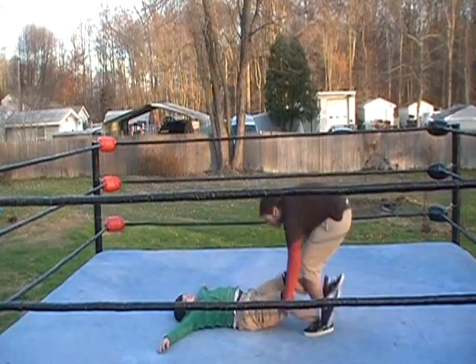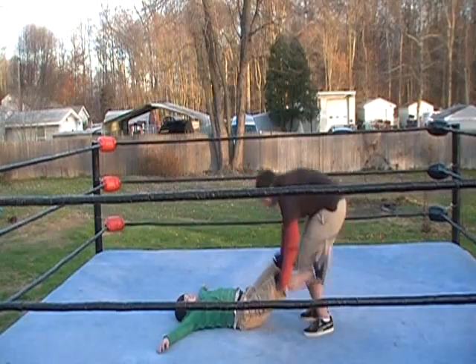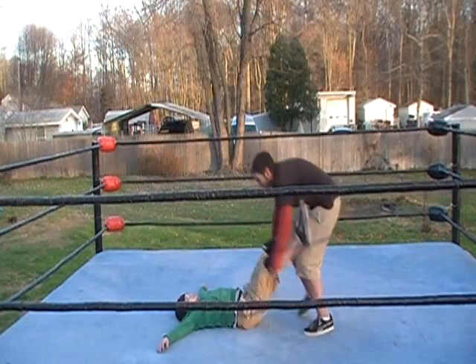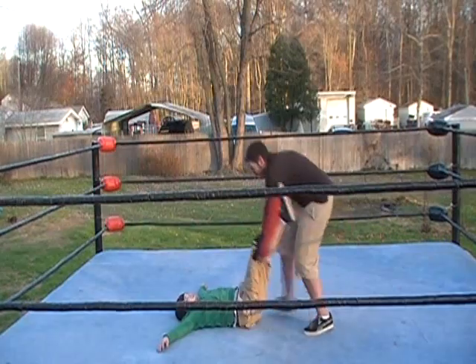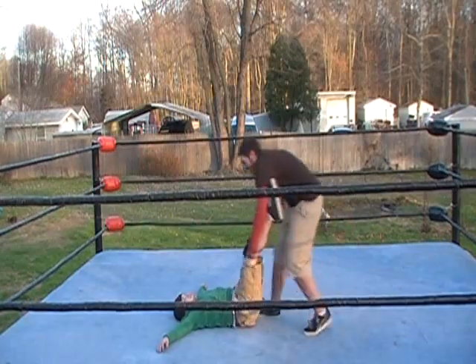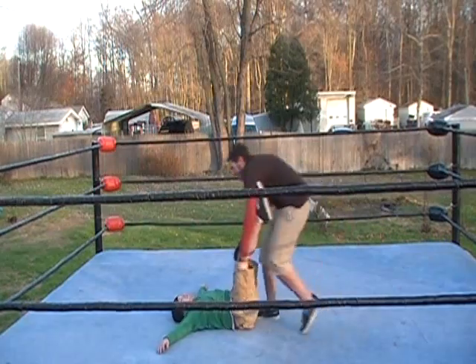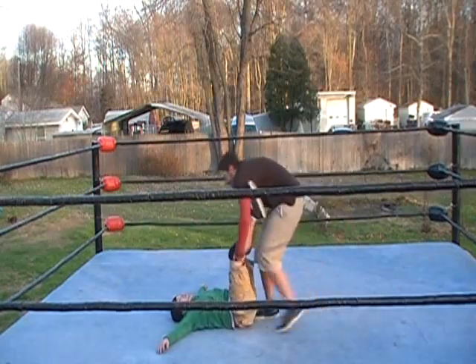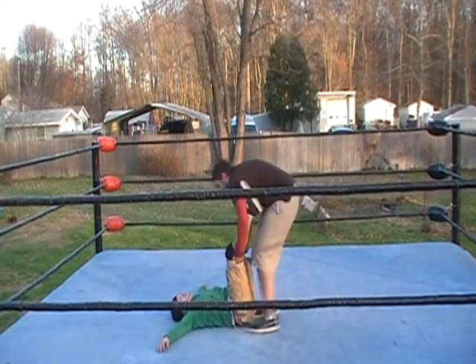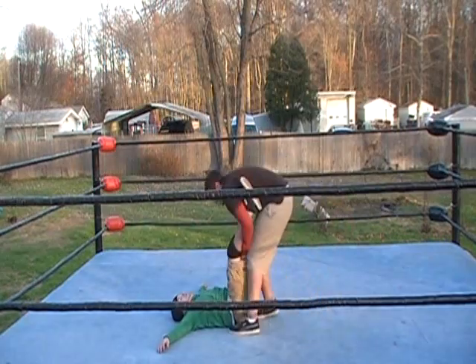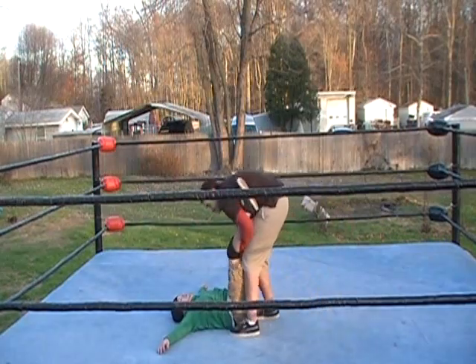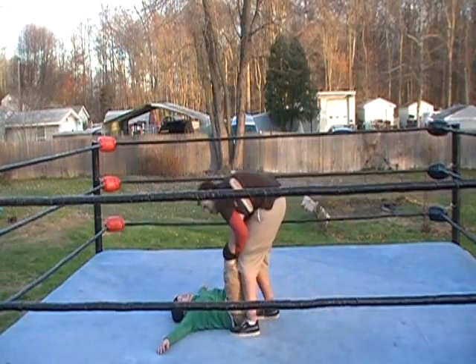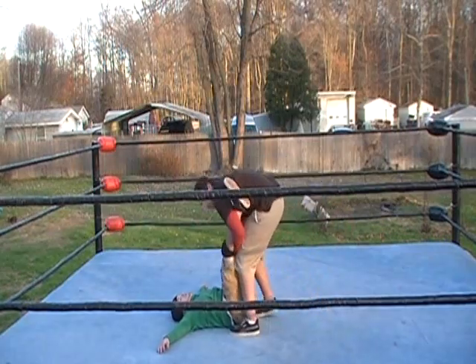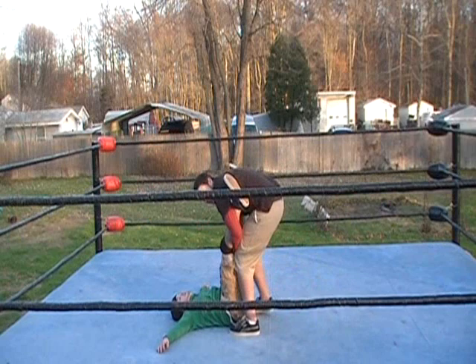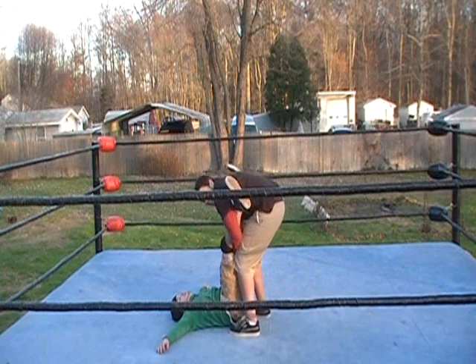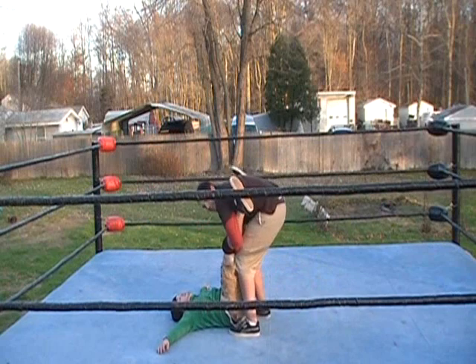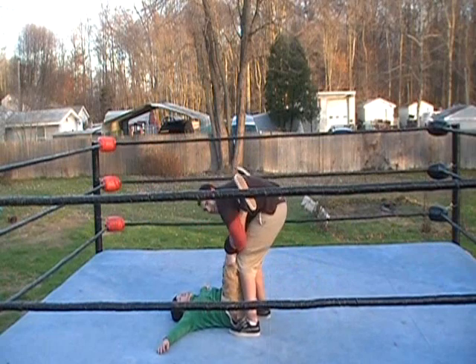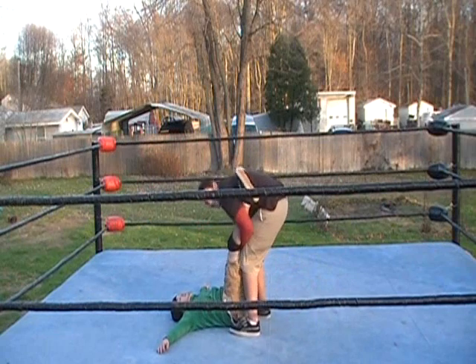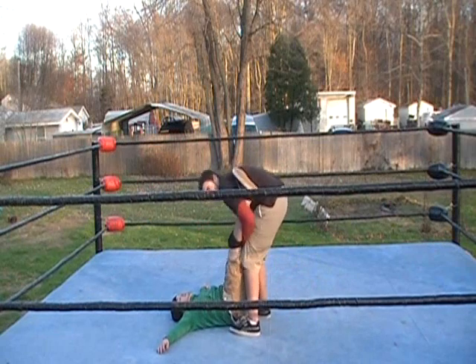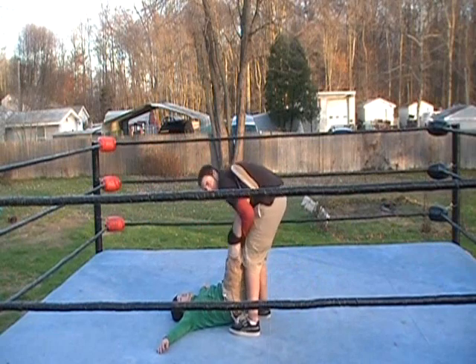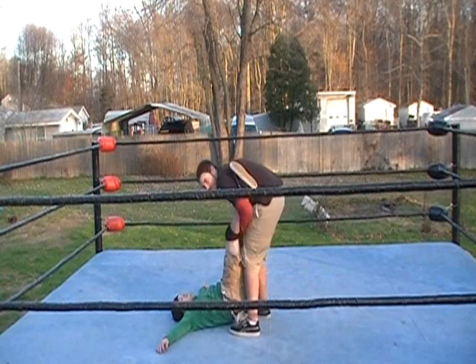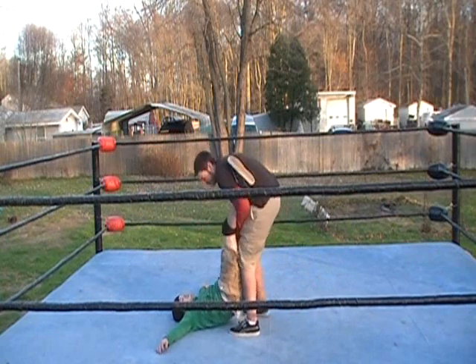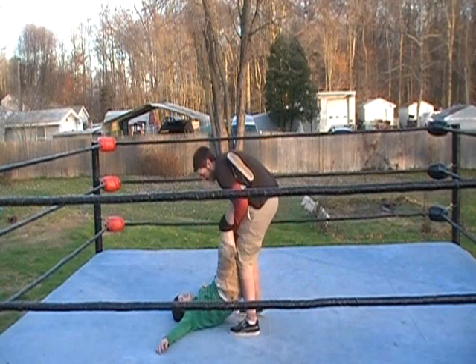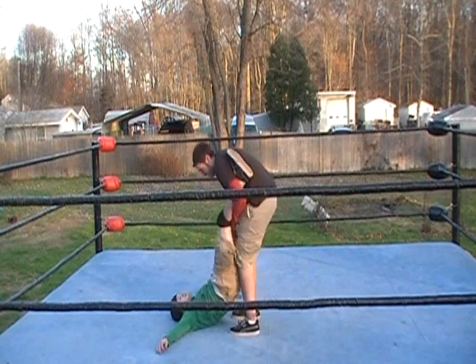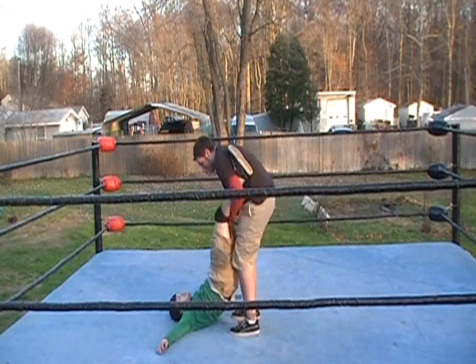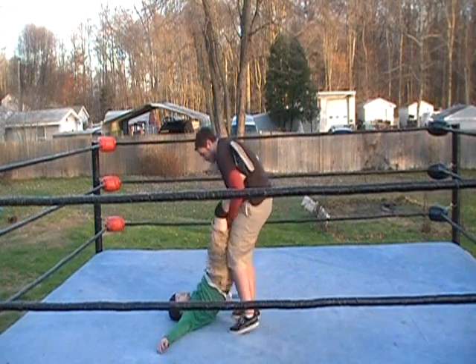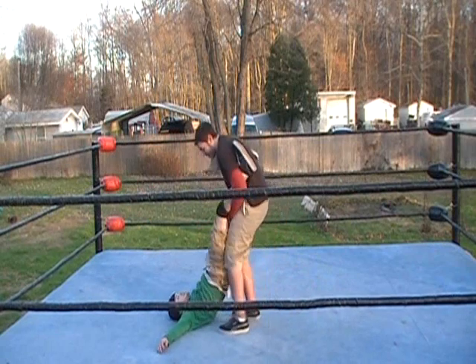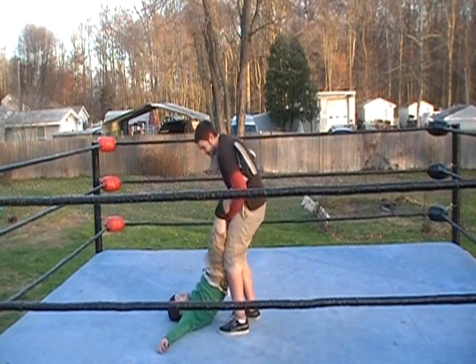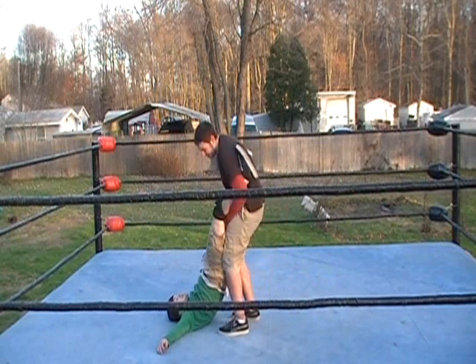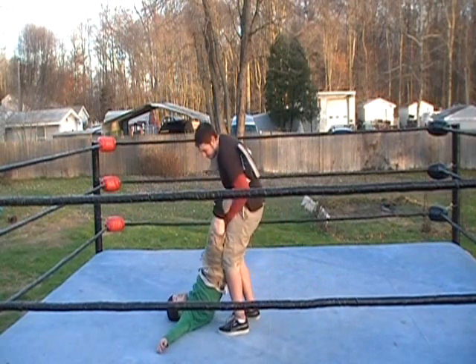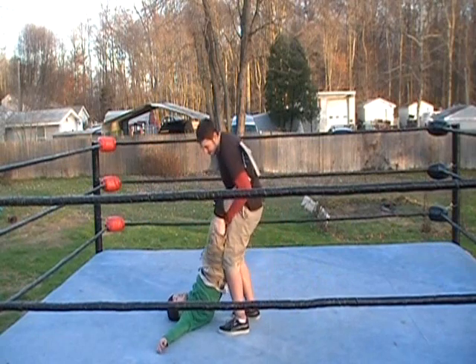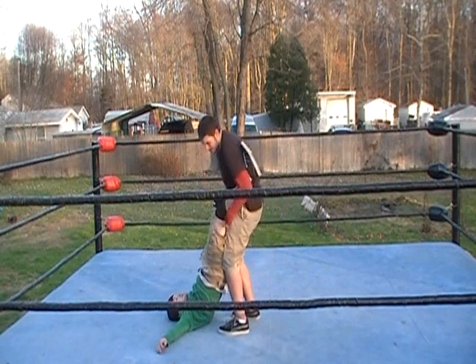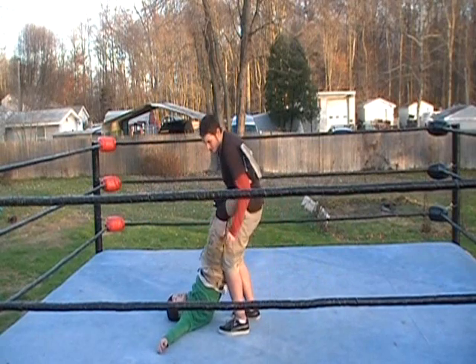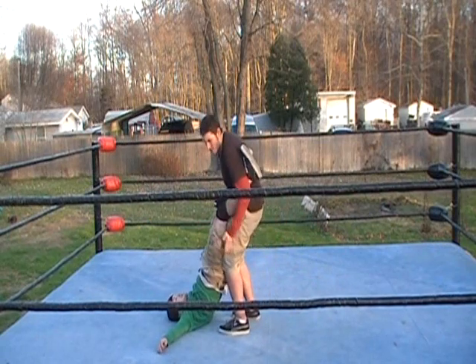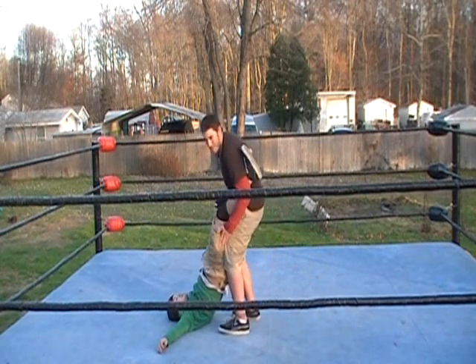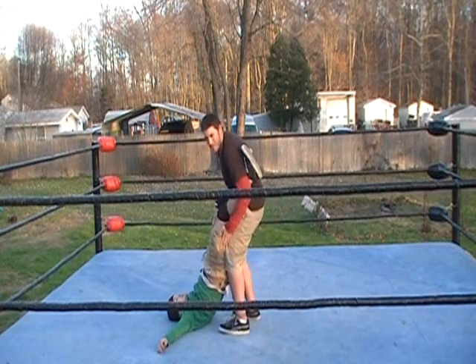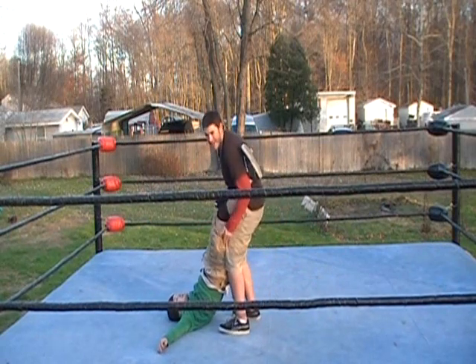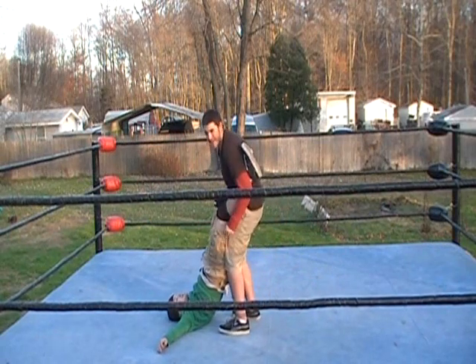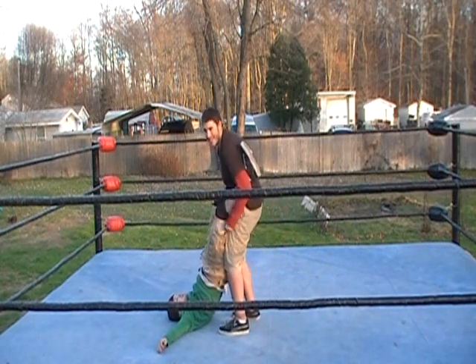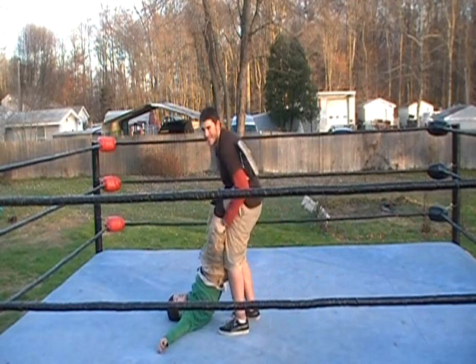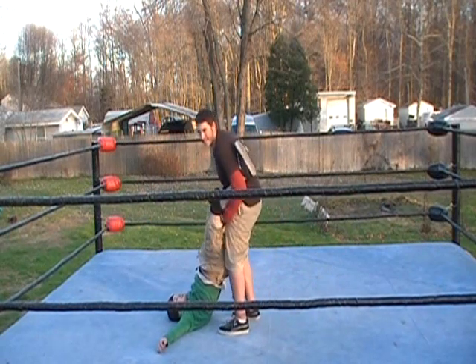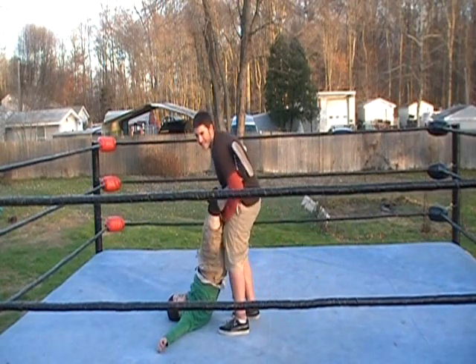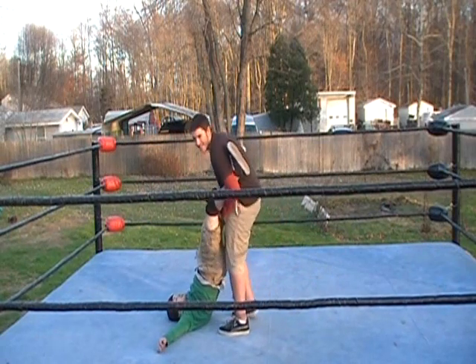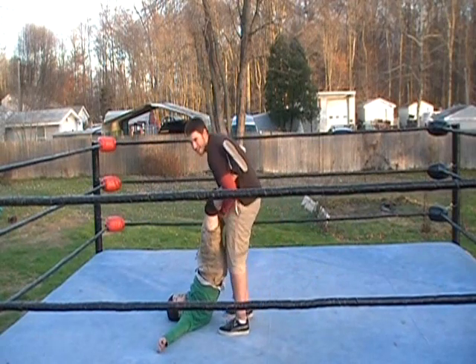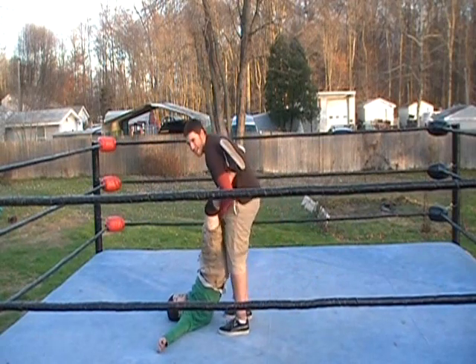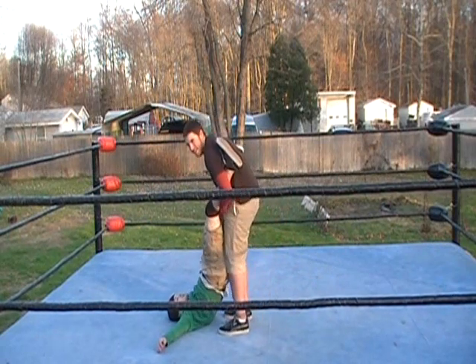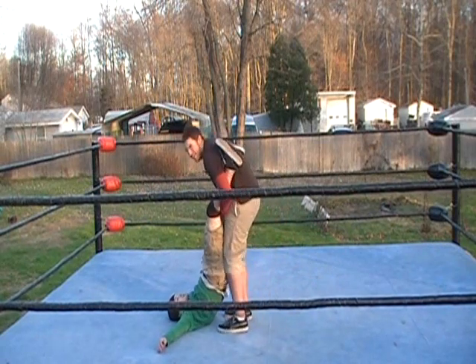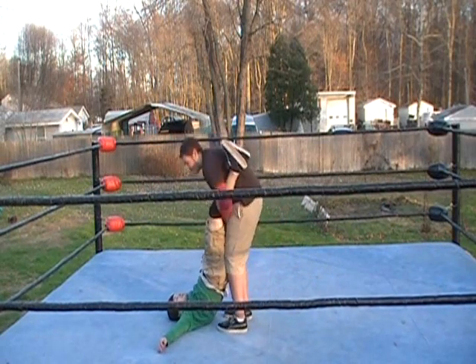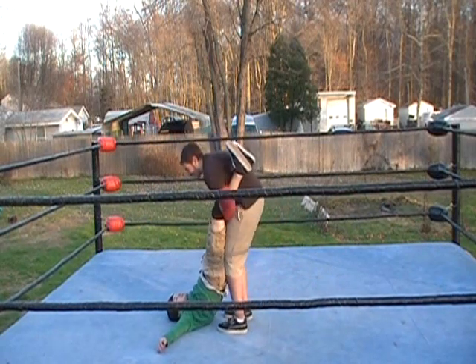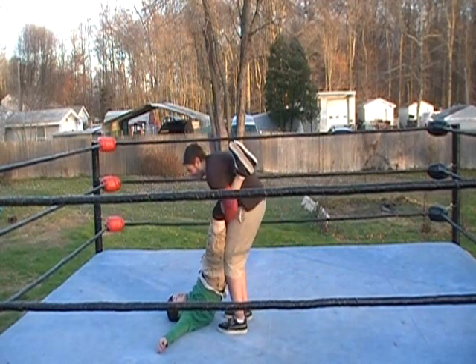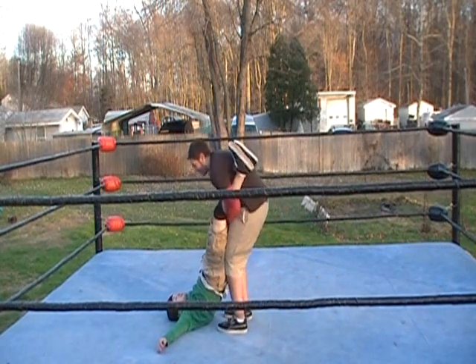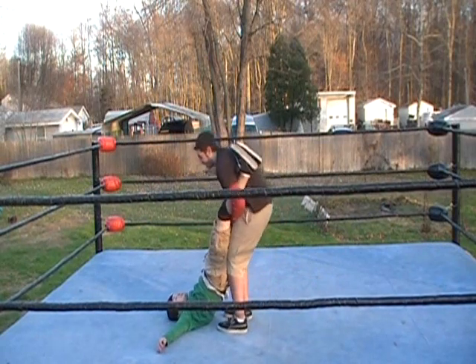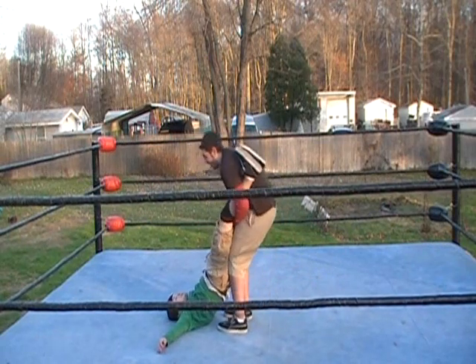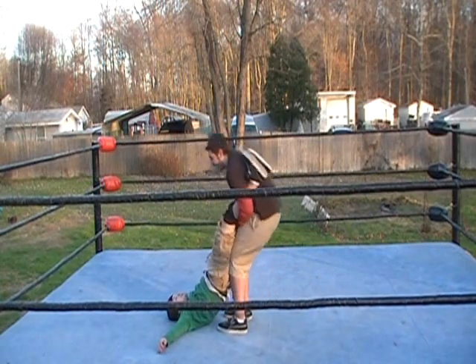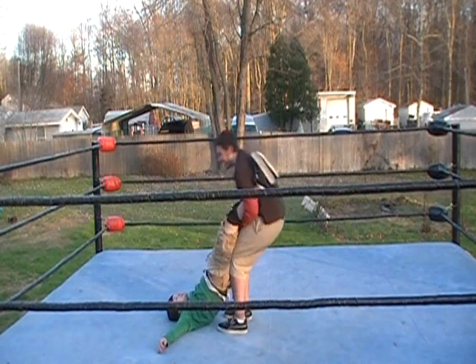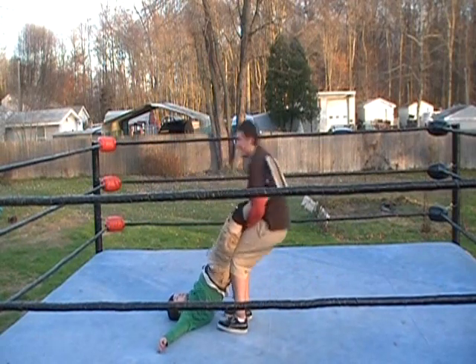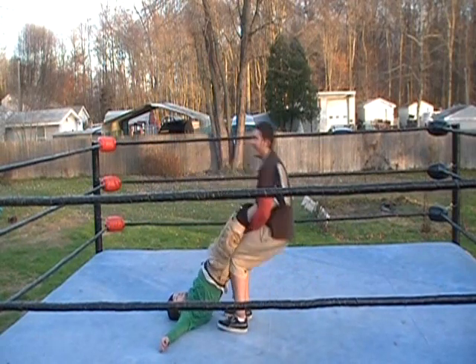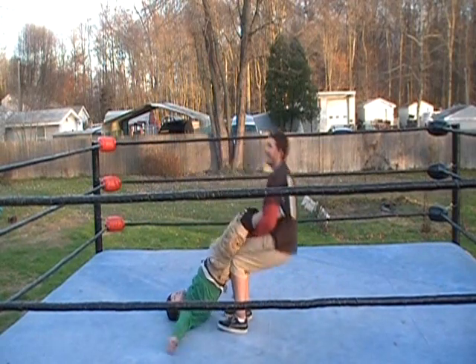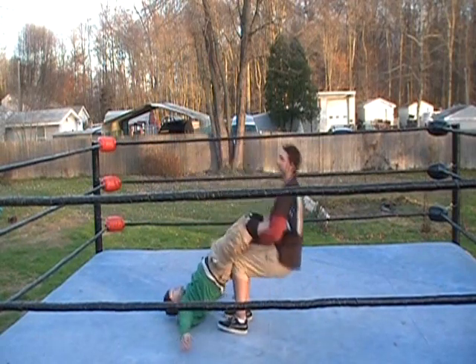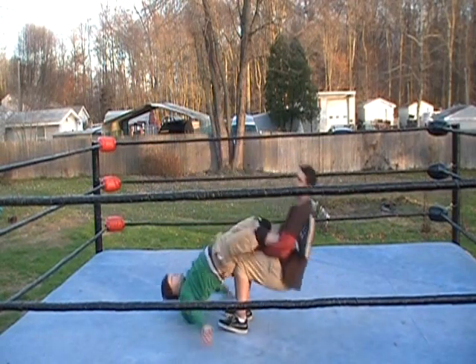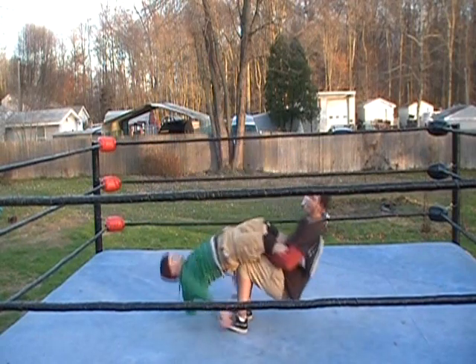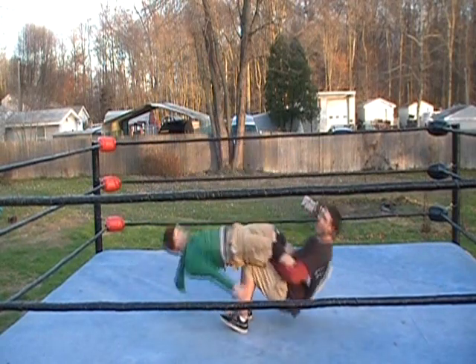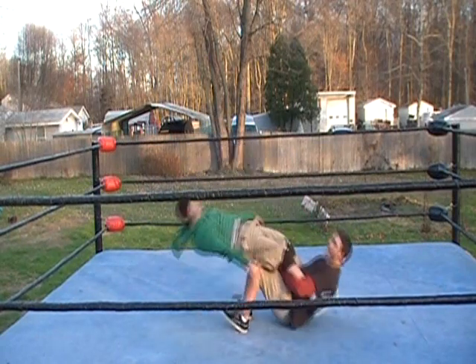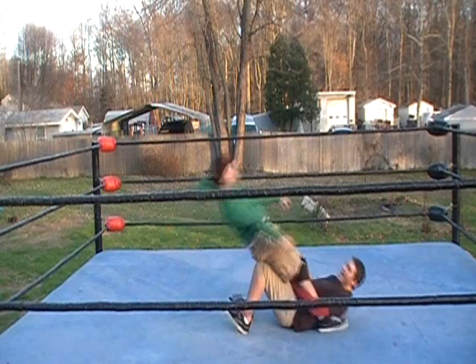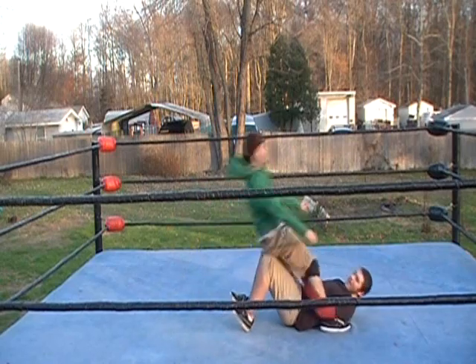He picks the legs up — you want to get down close, put the knees right against the thigh, back of the thigh, and just roll down.